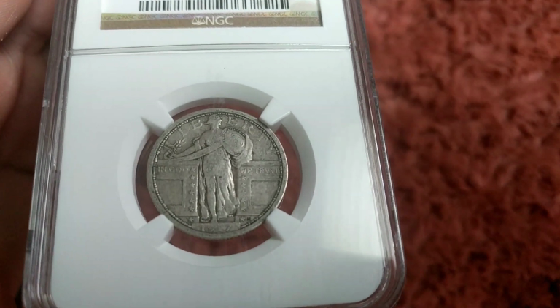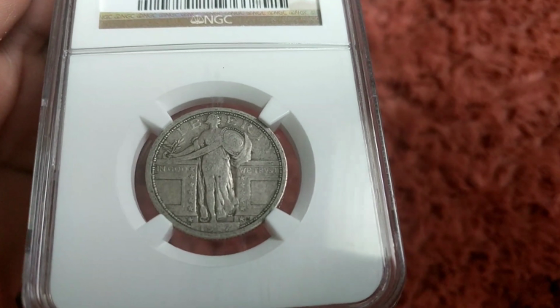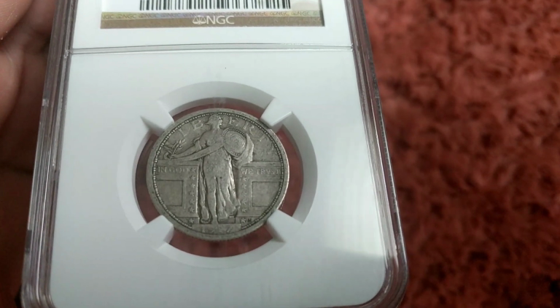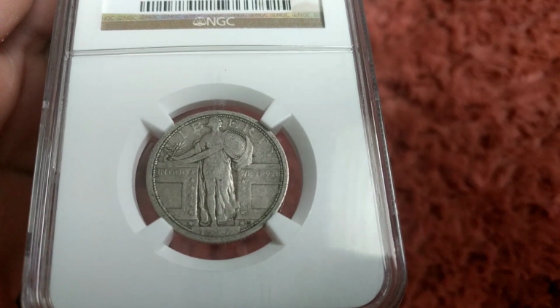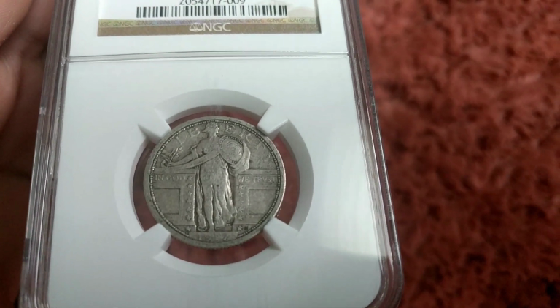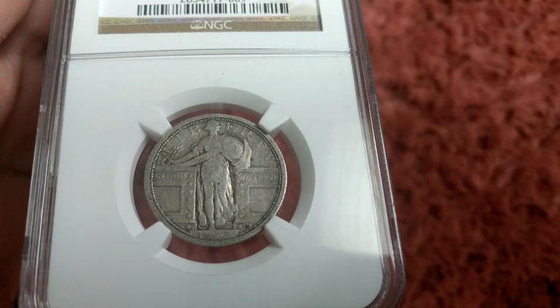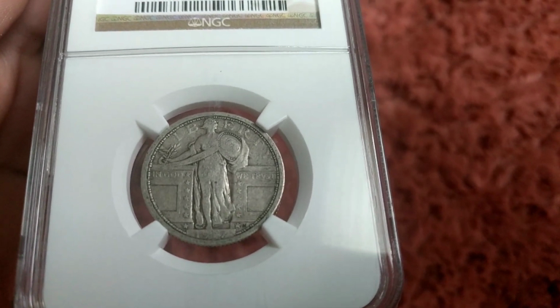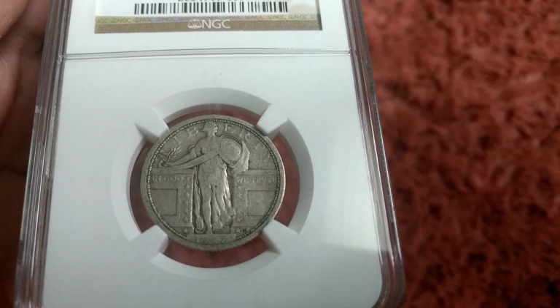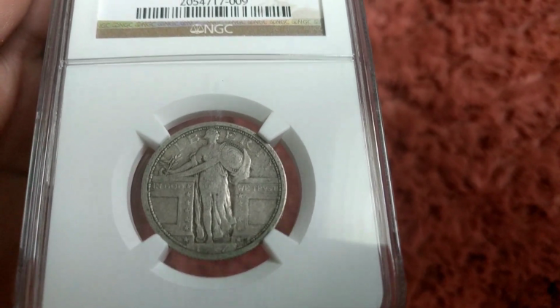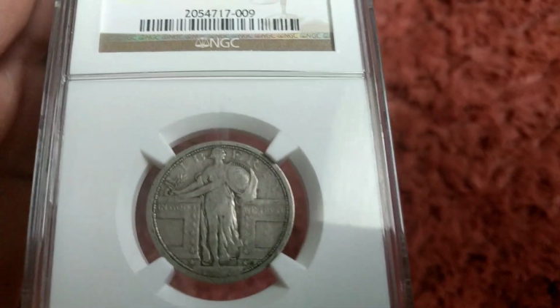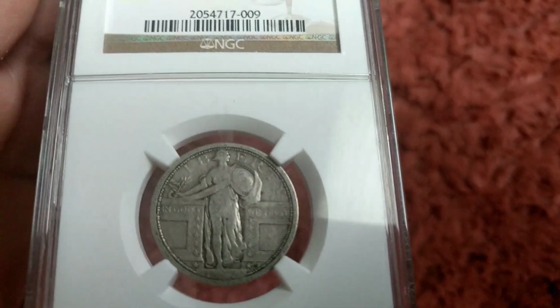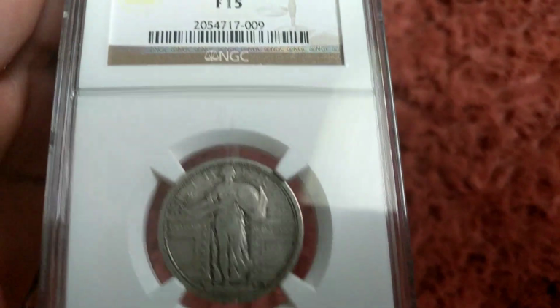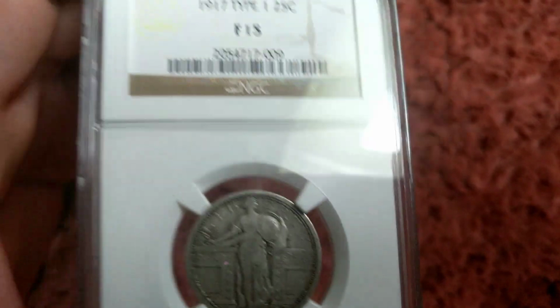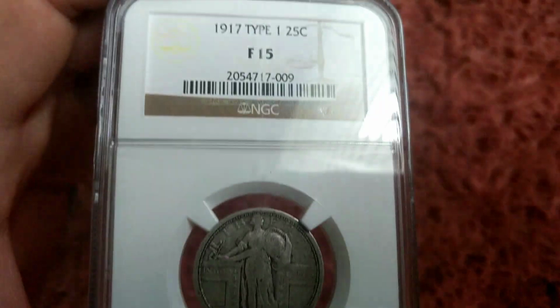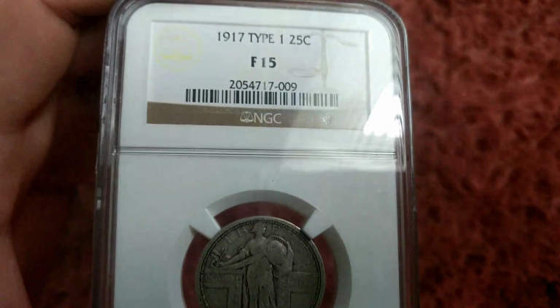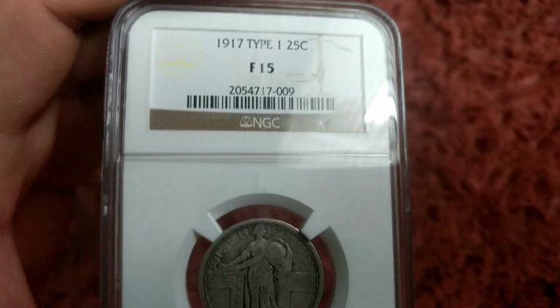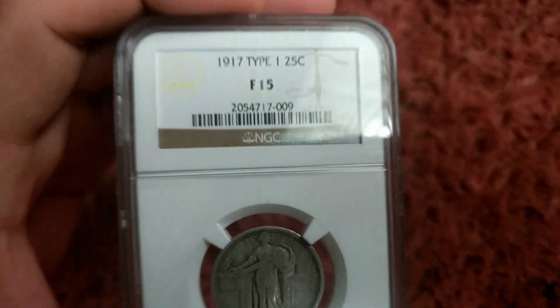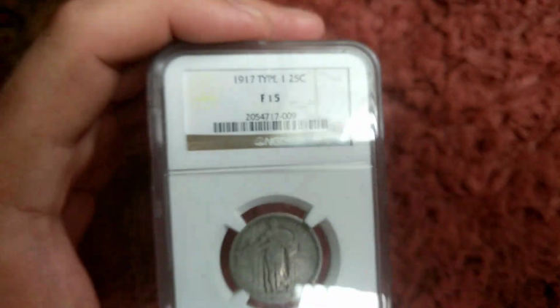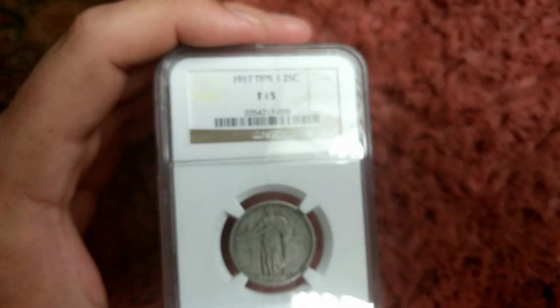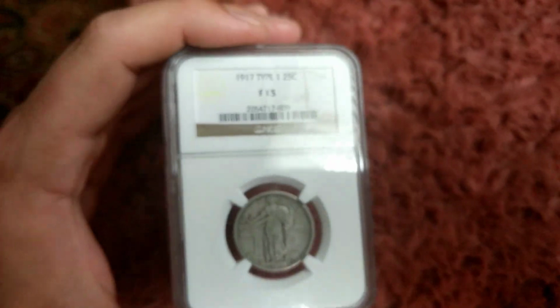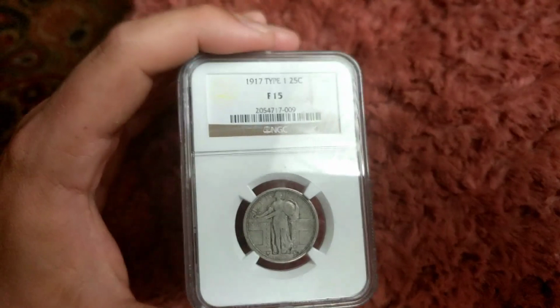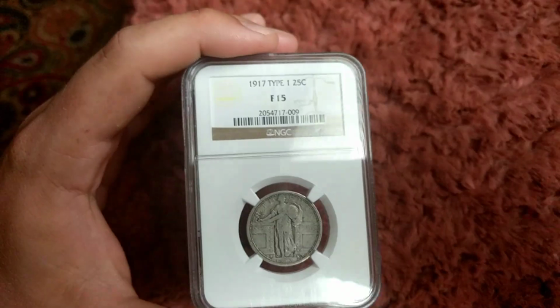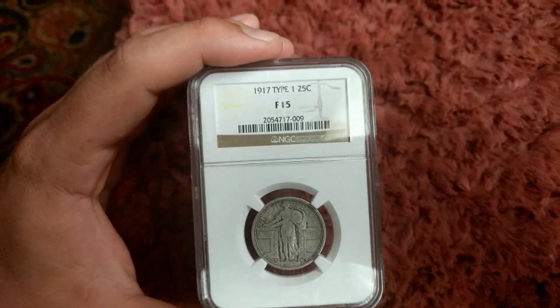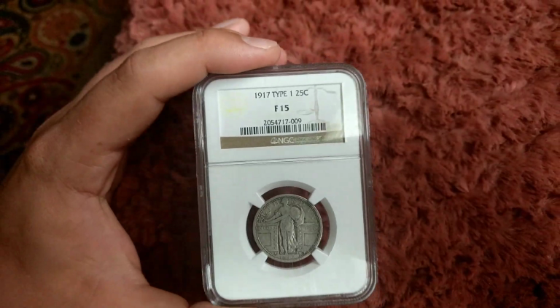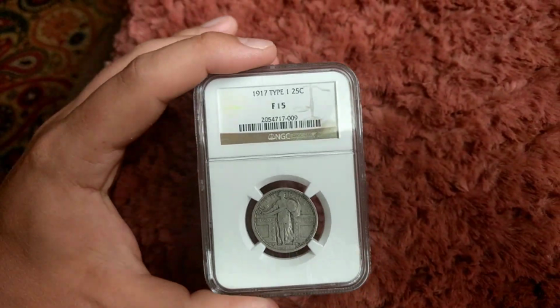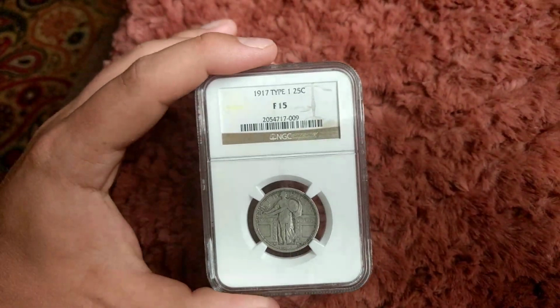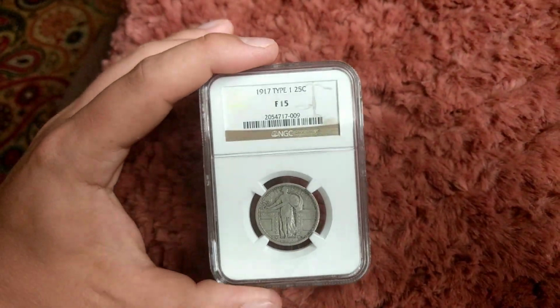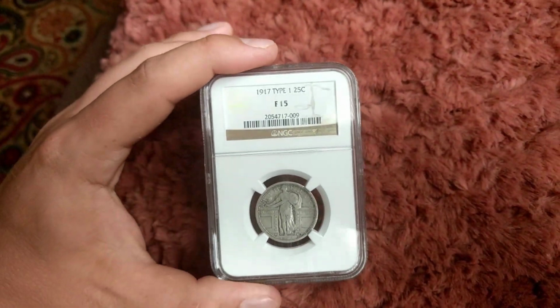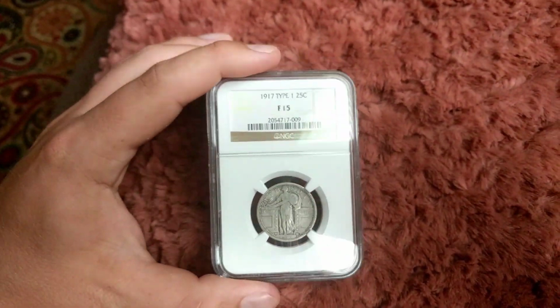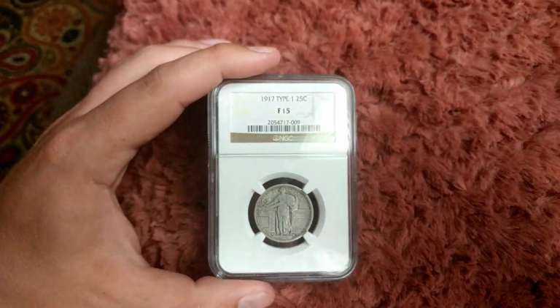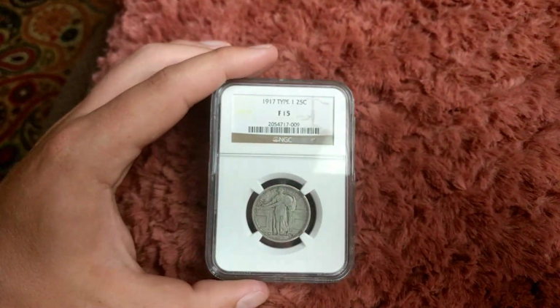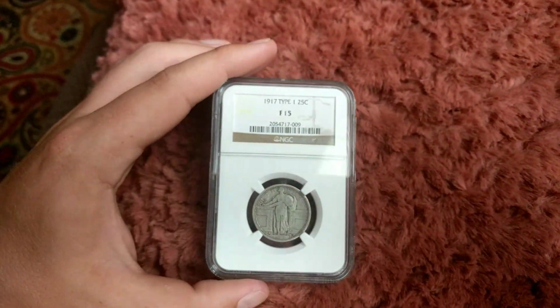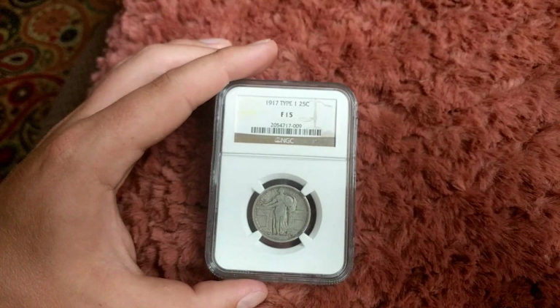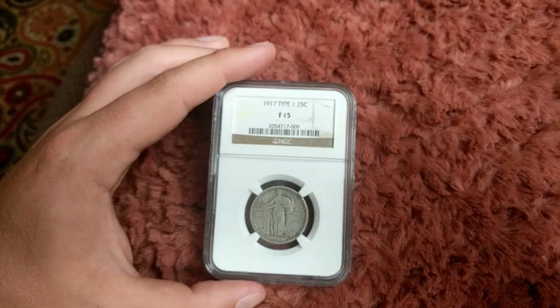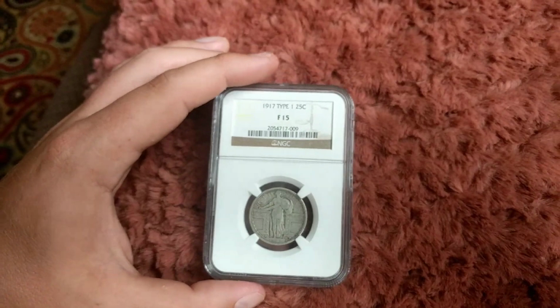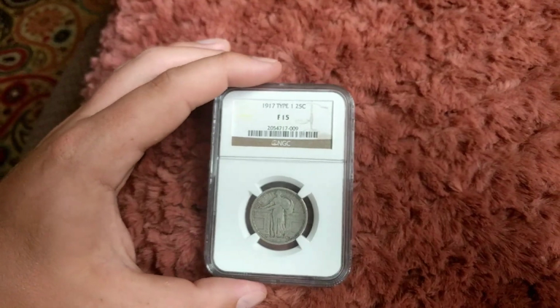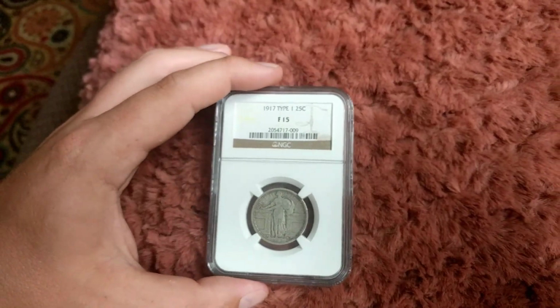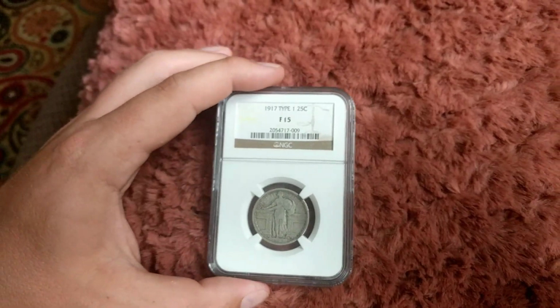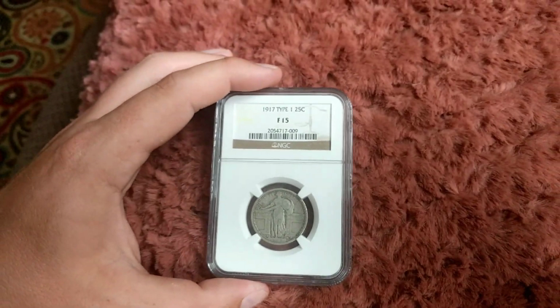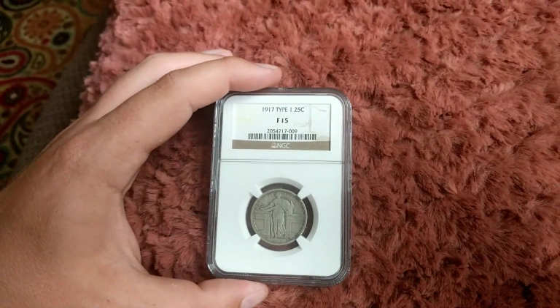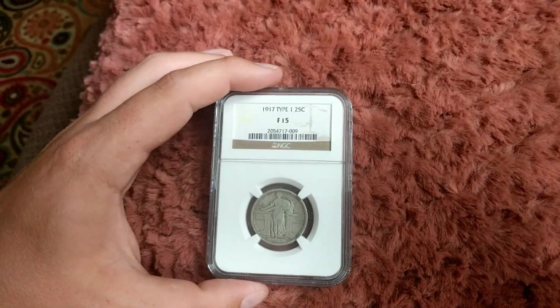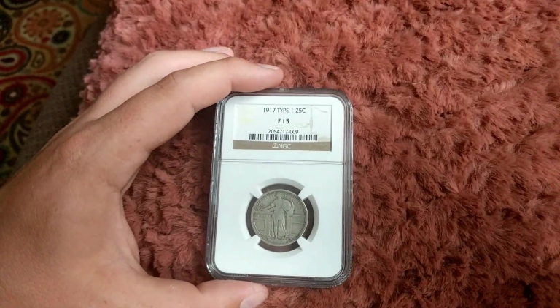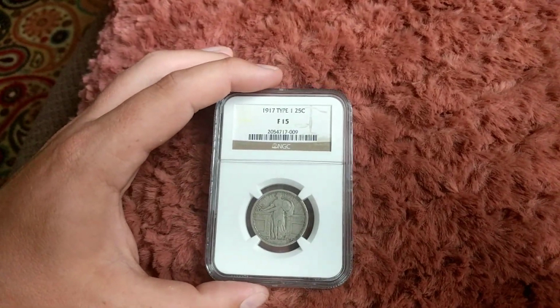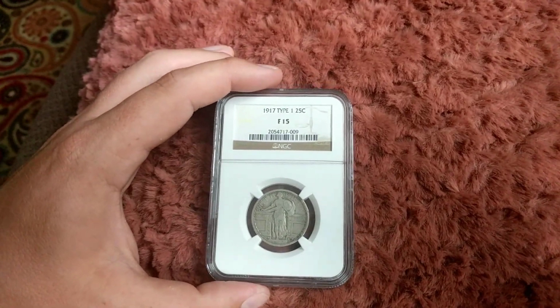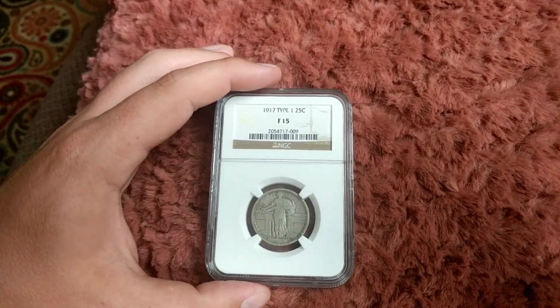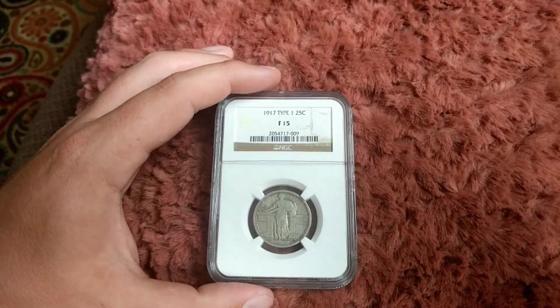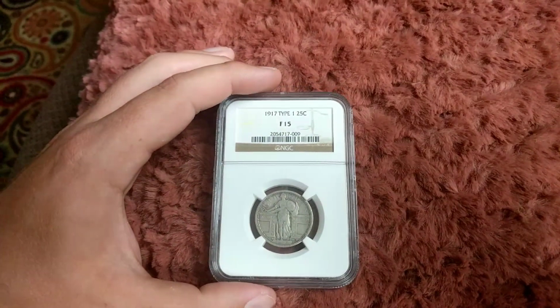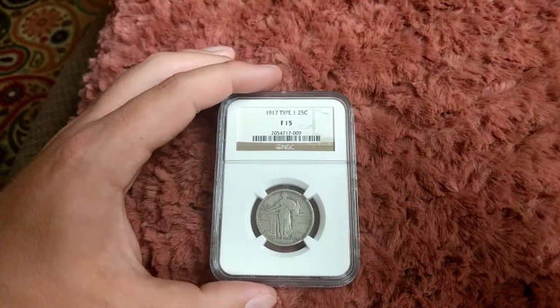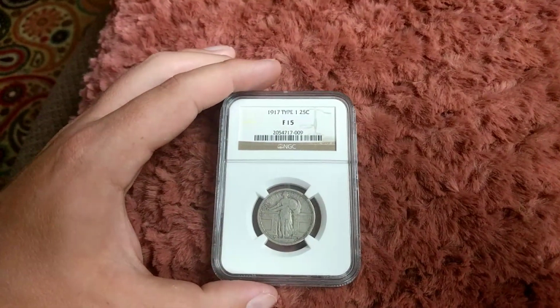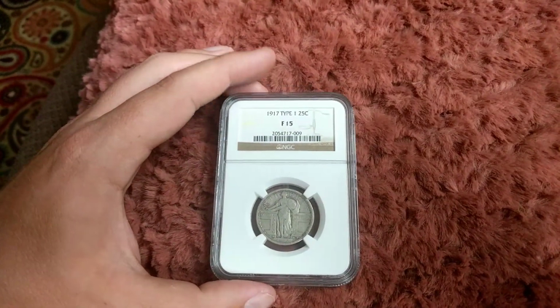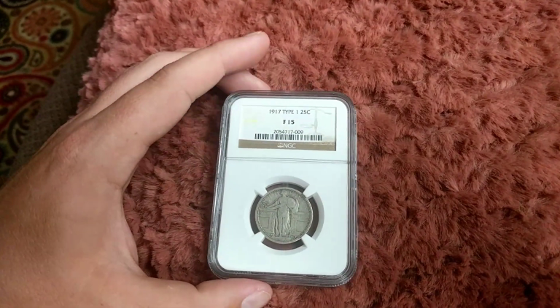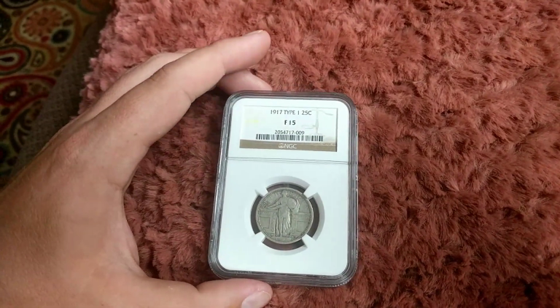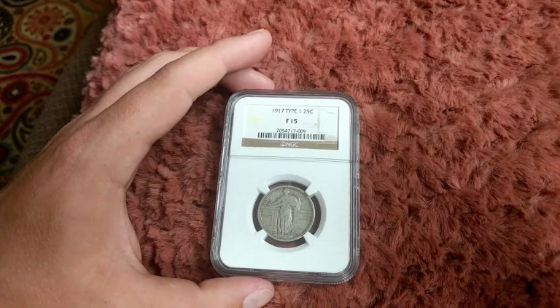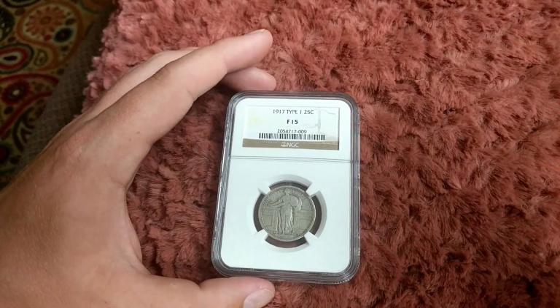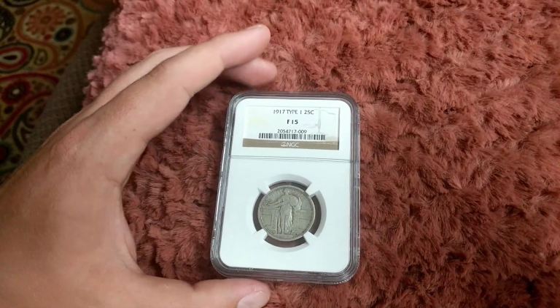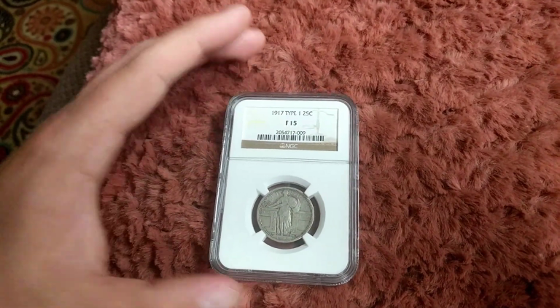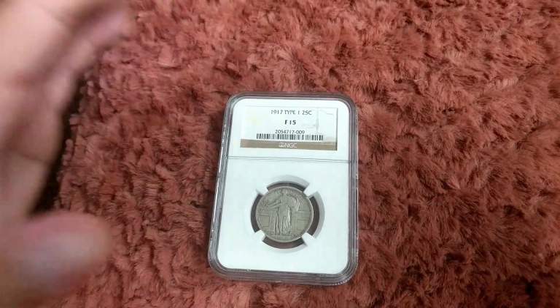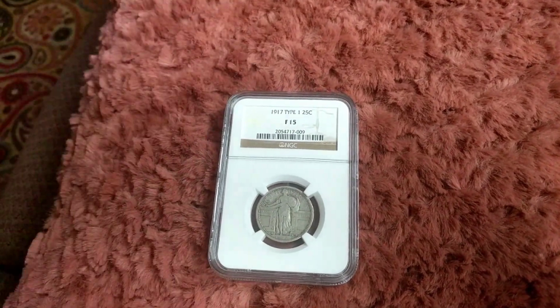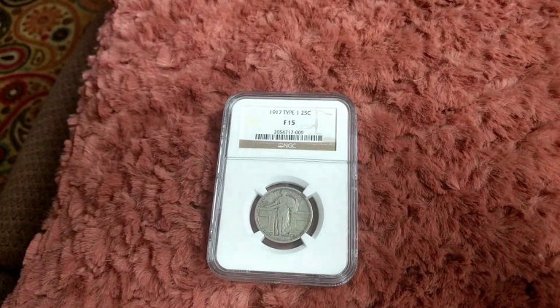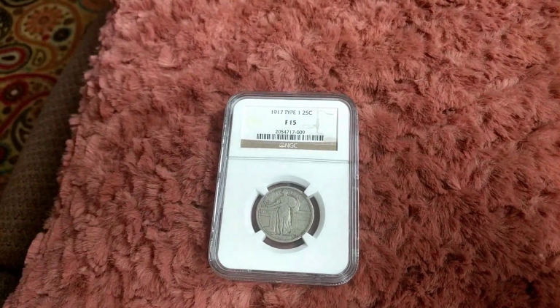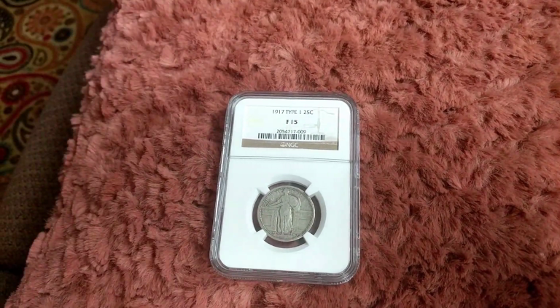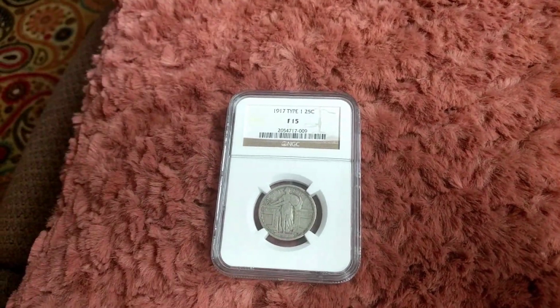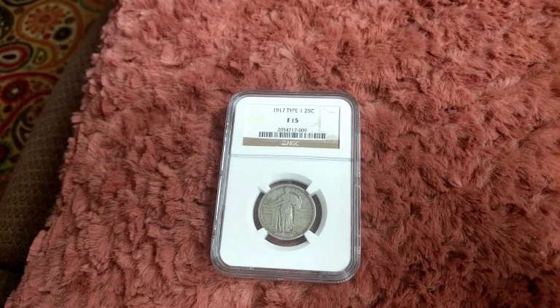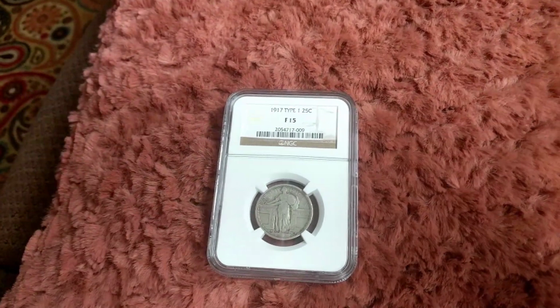Really, really nice coin. Anyway, I hope you learned something, and I will talk to you guys next time.